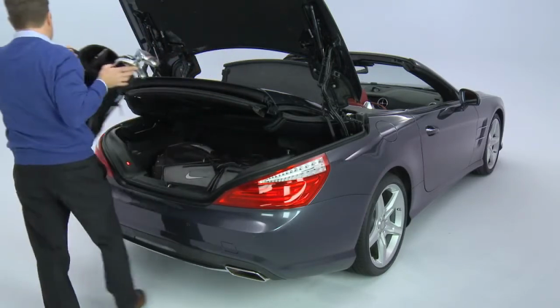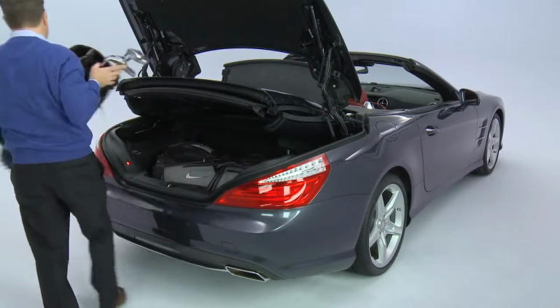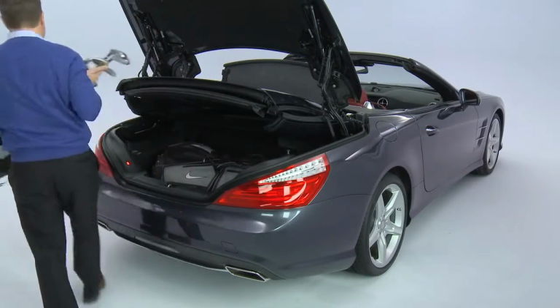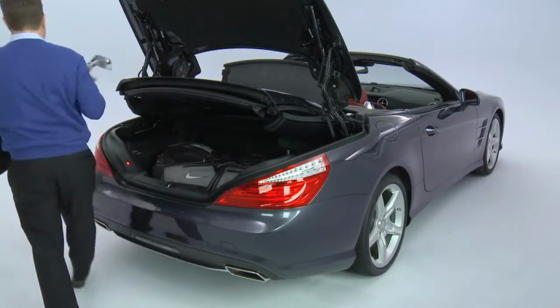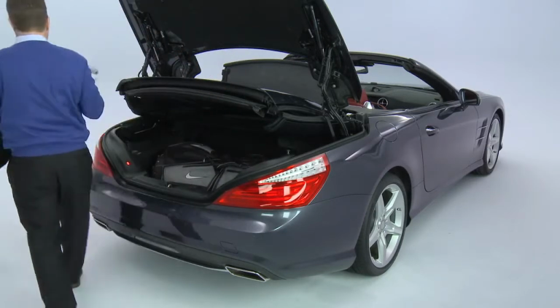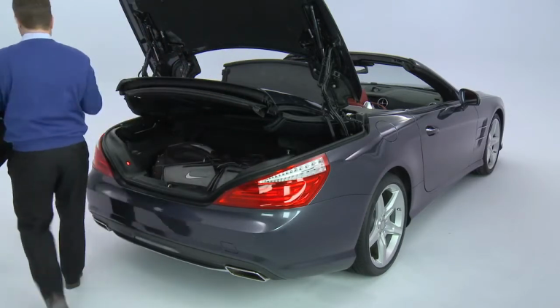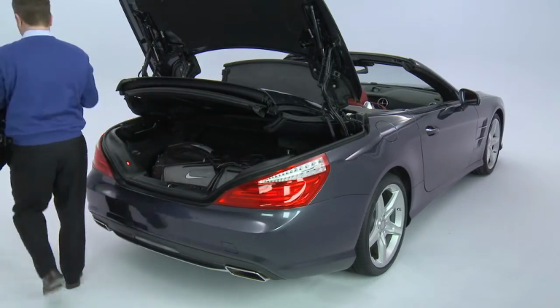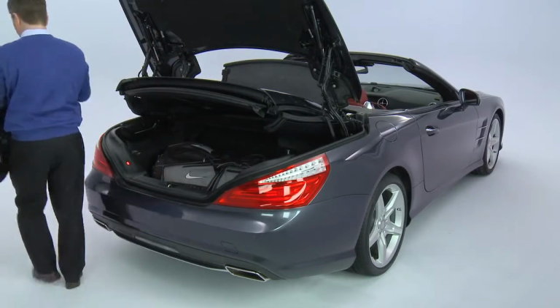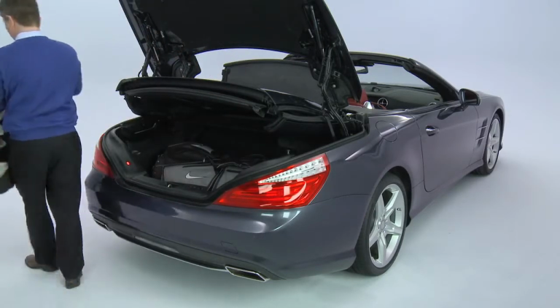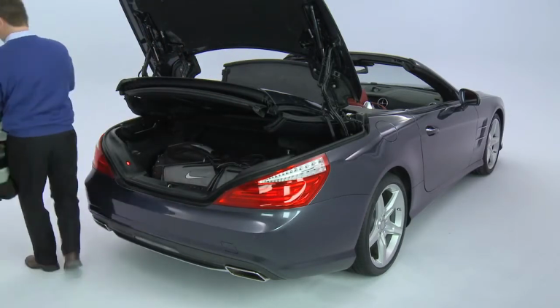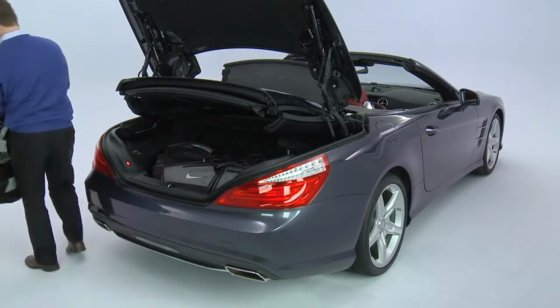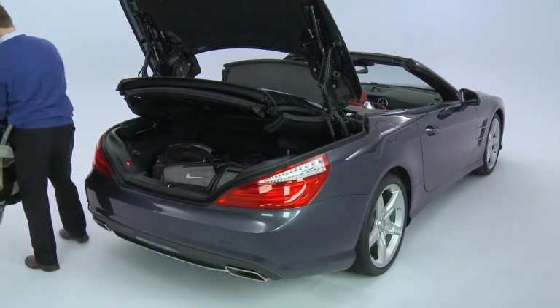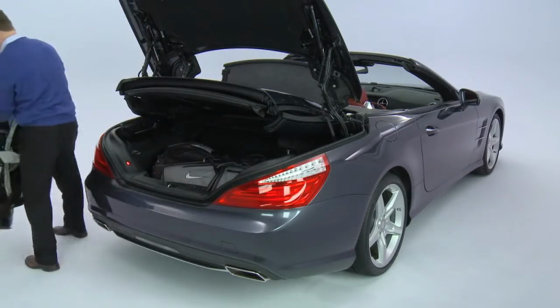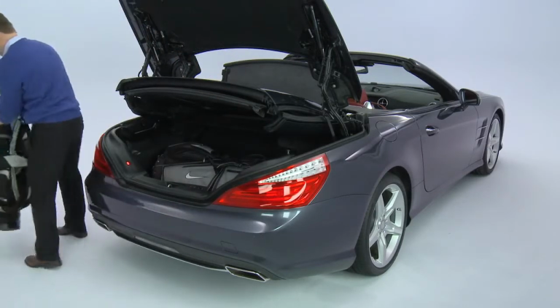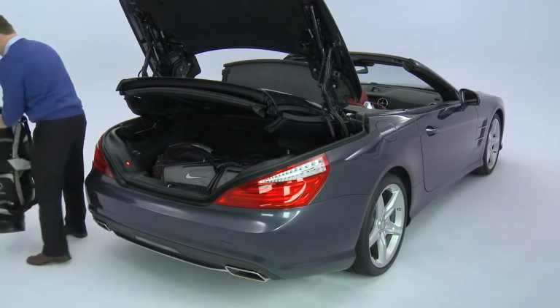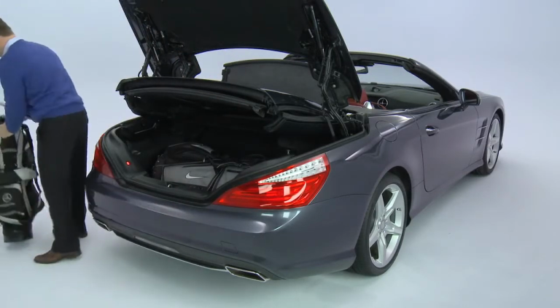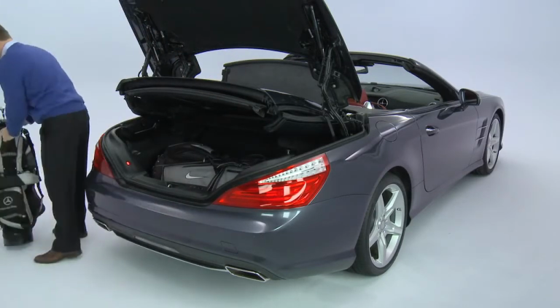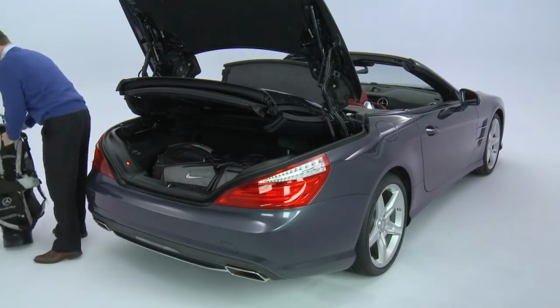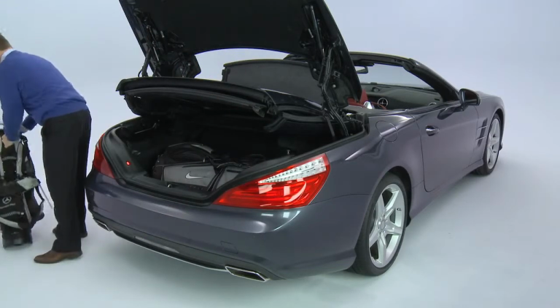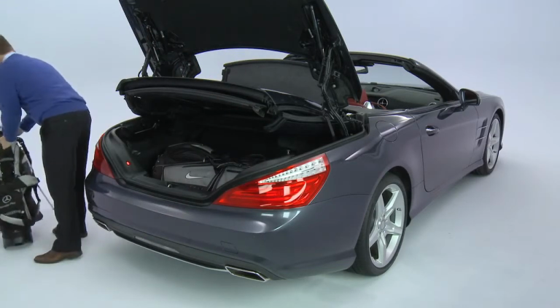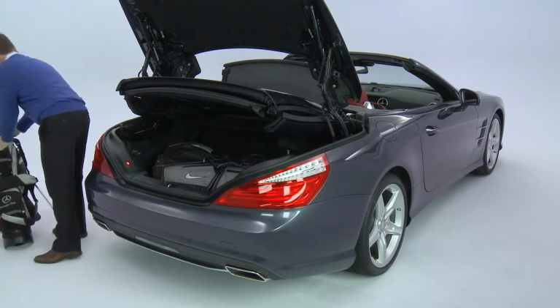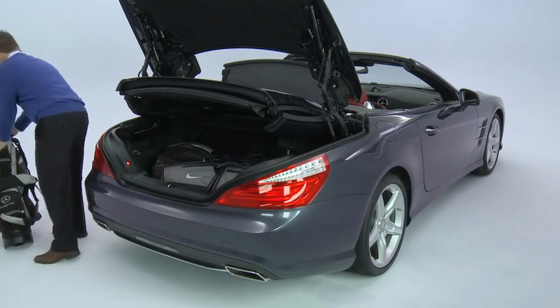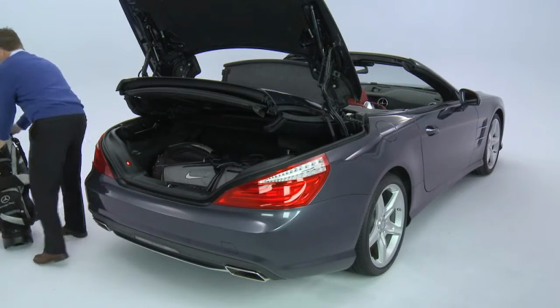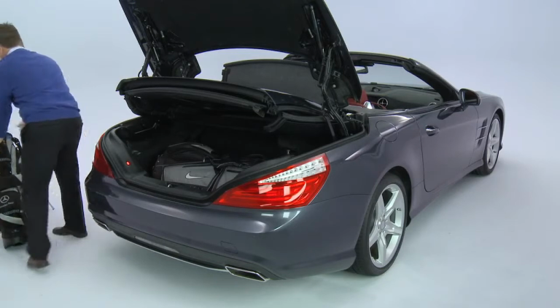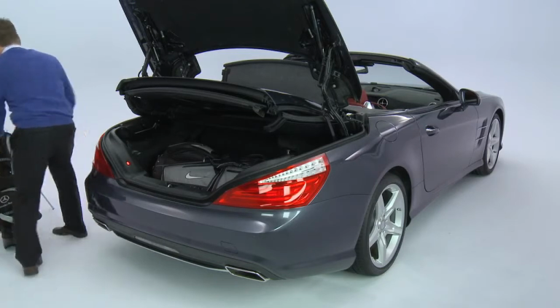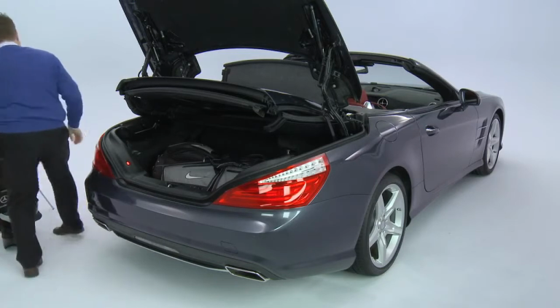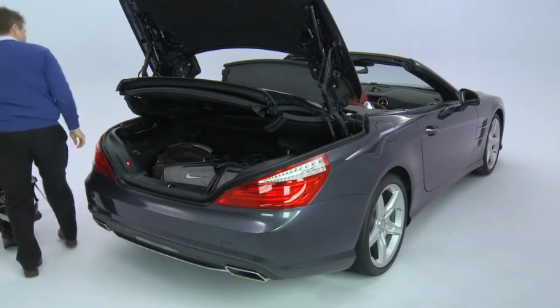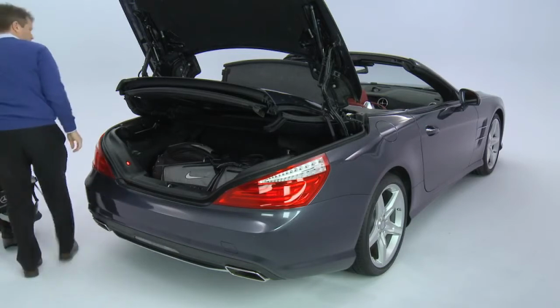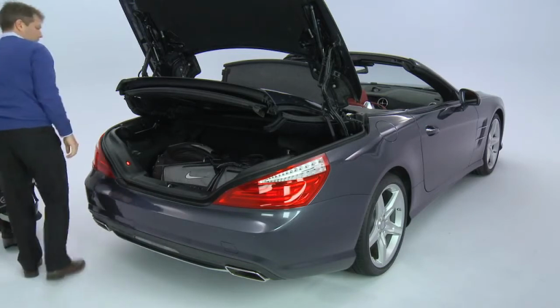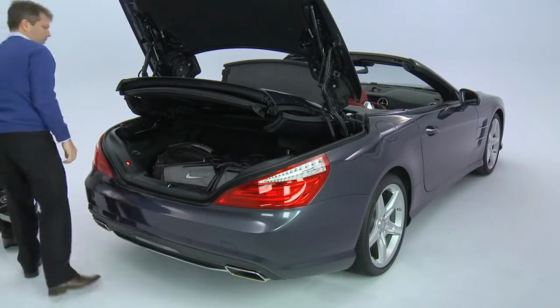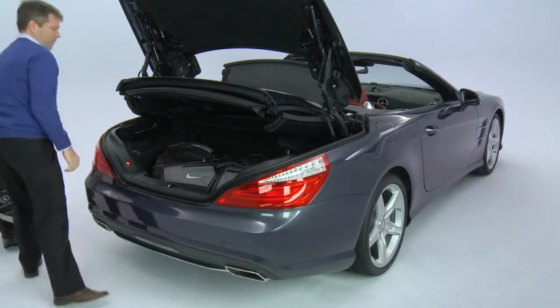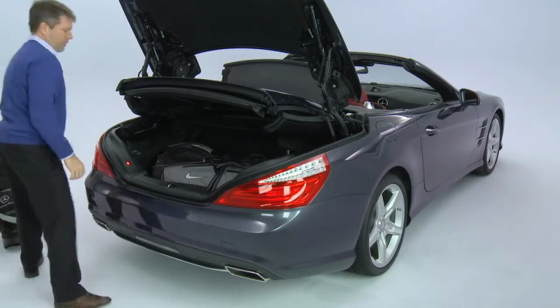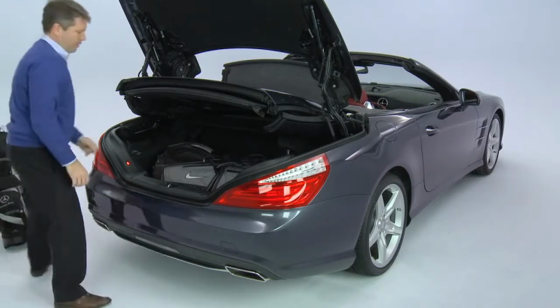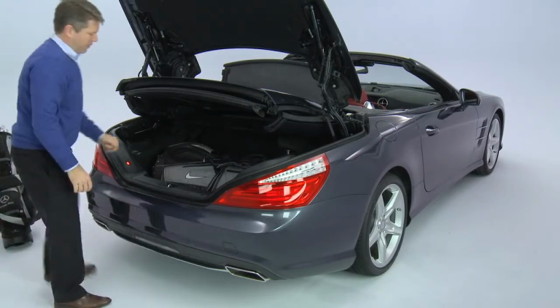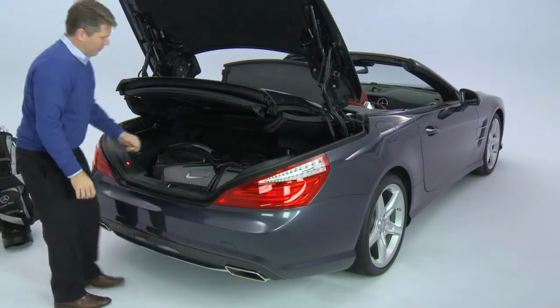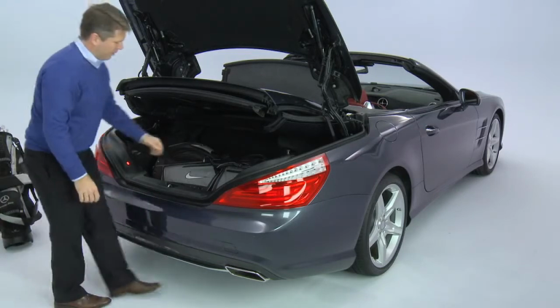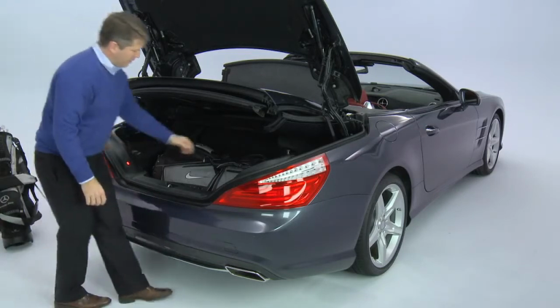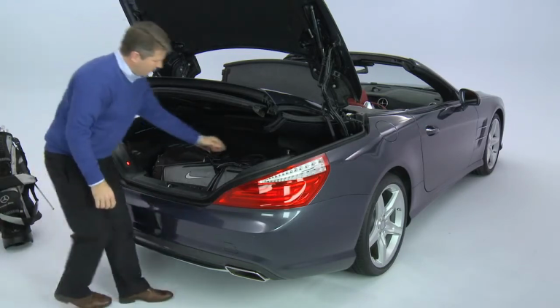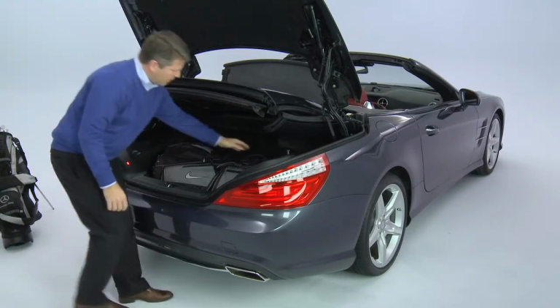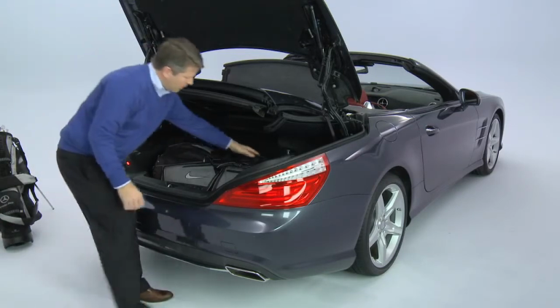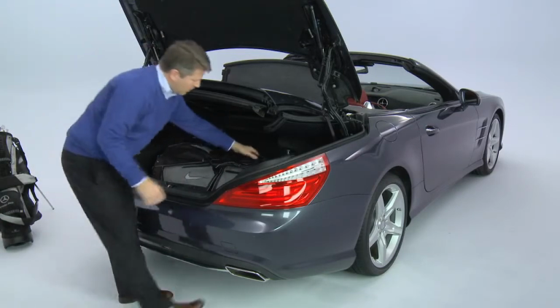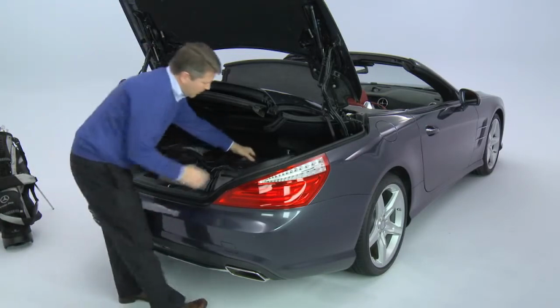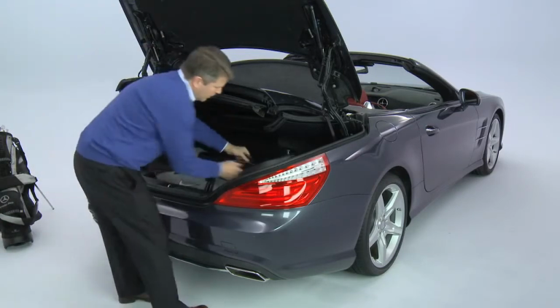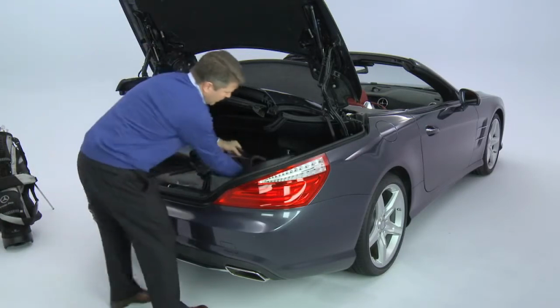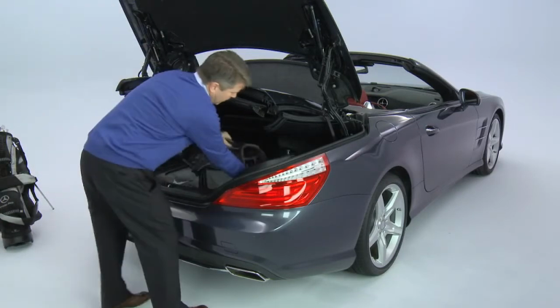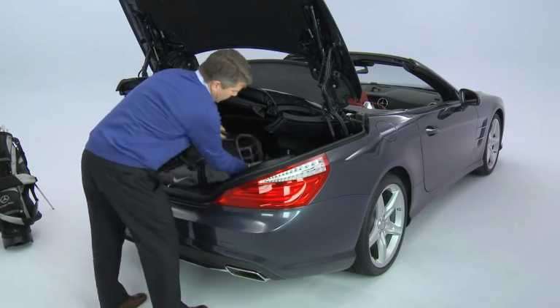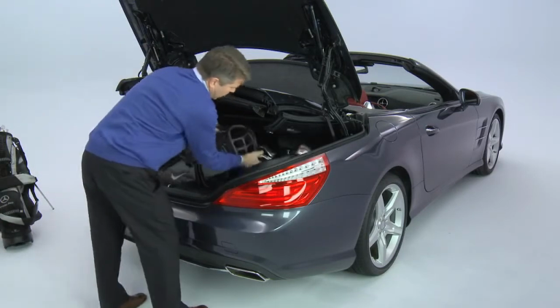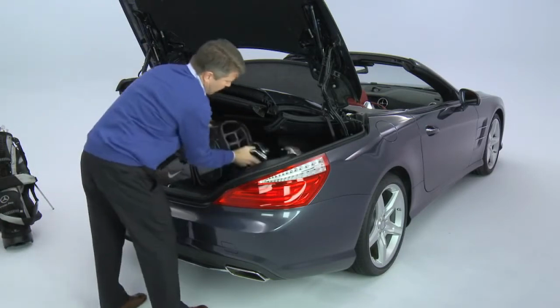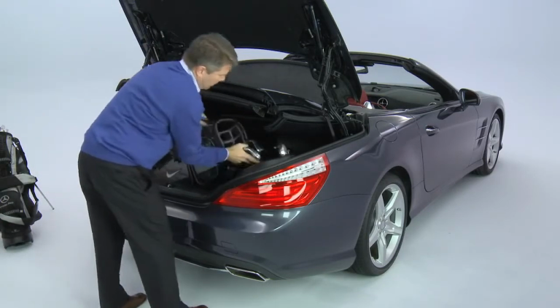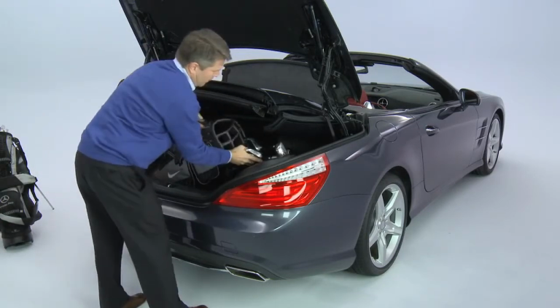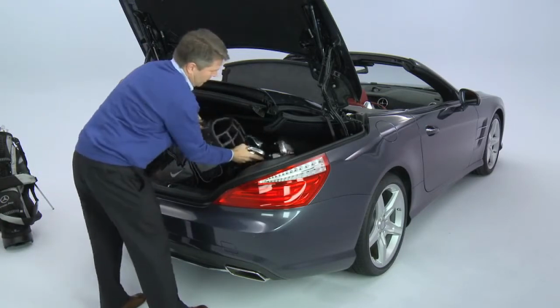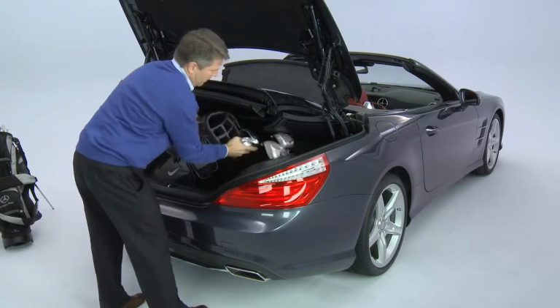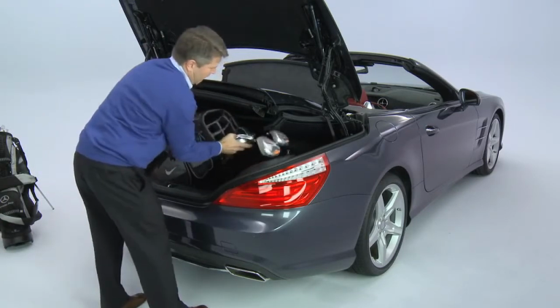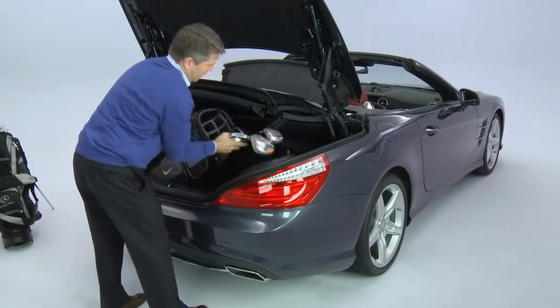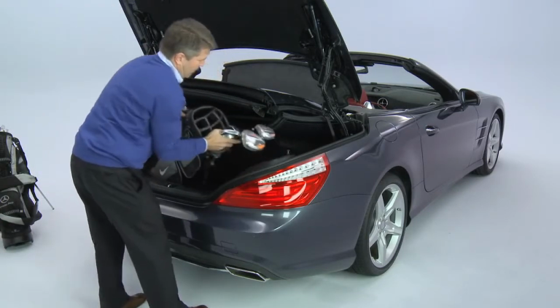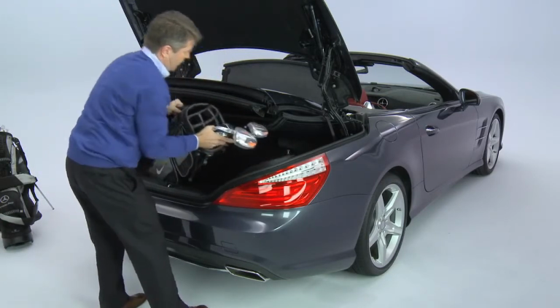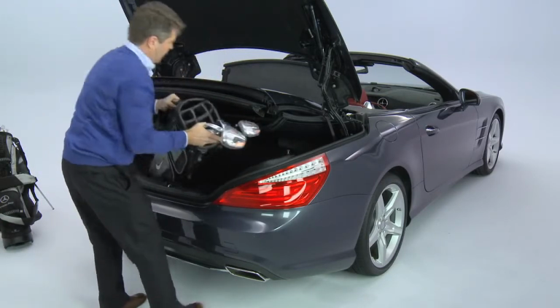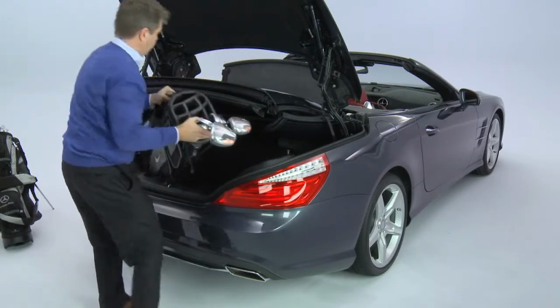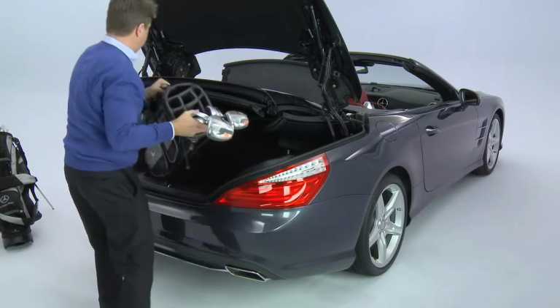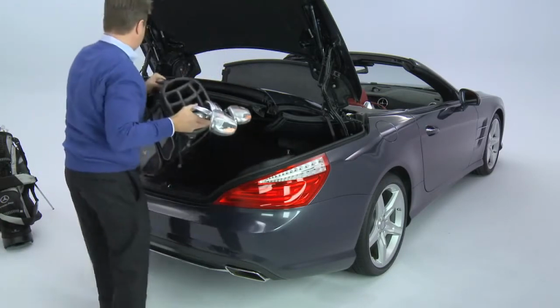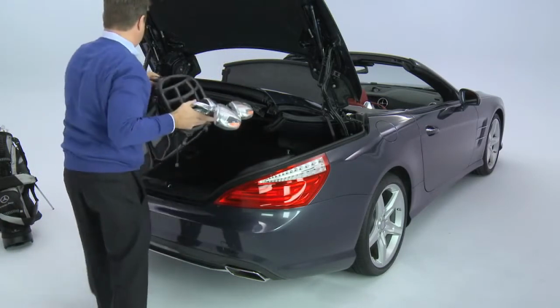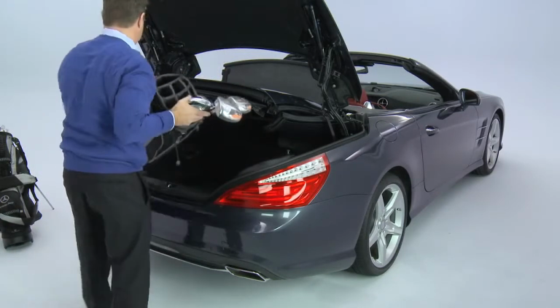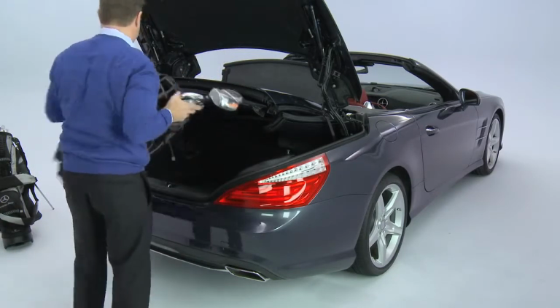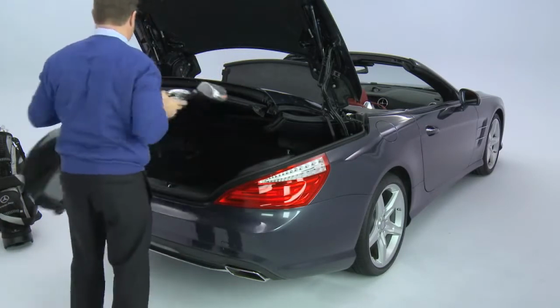Not only does the trunk lid open this way, but it automatically tilts the folded top up — what we call Easy Pack — to make loading even easier.